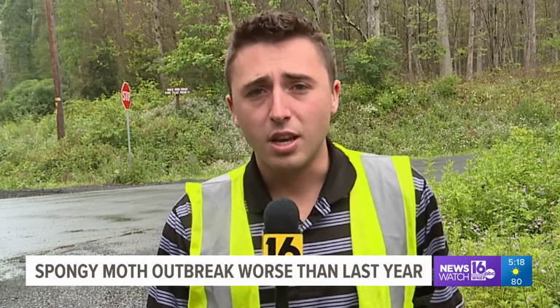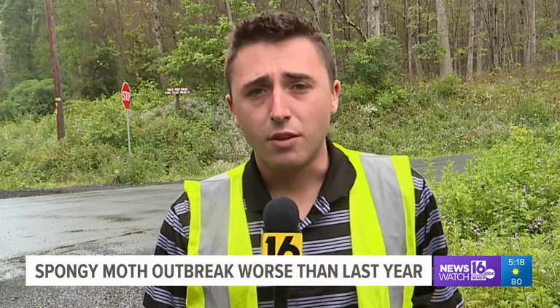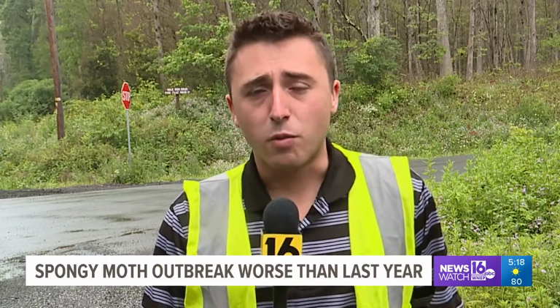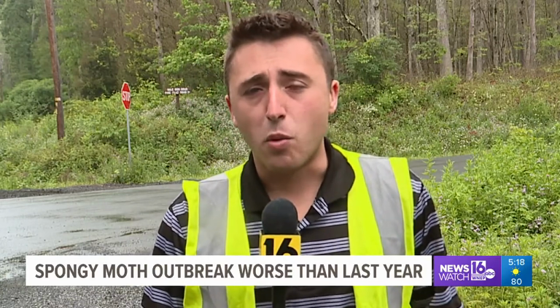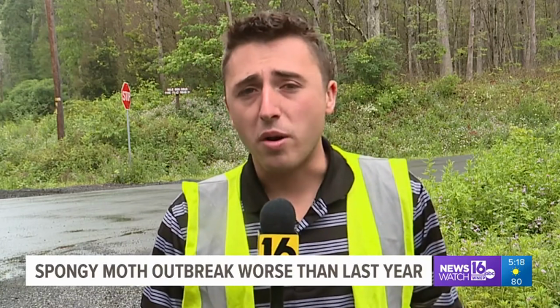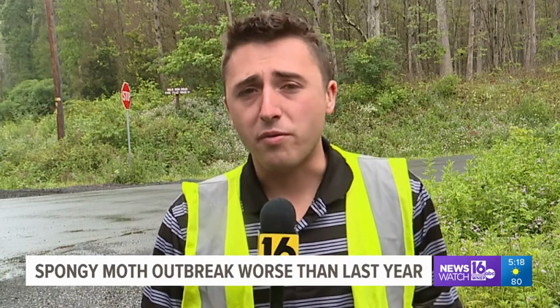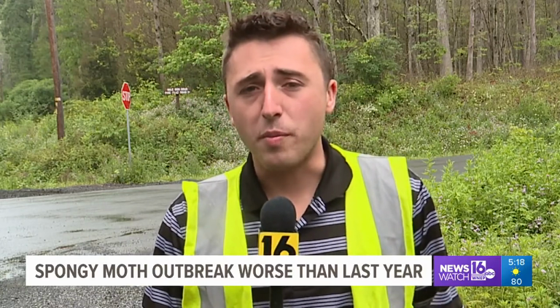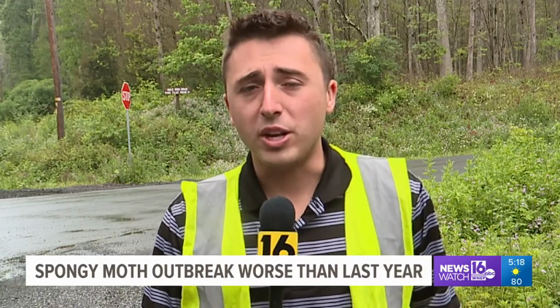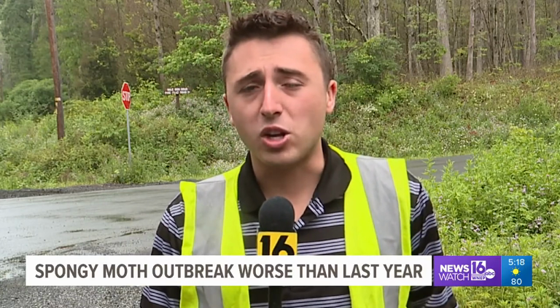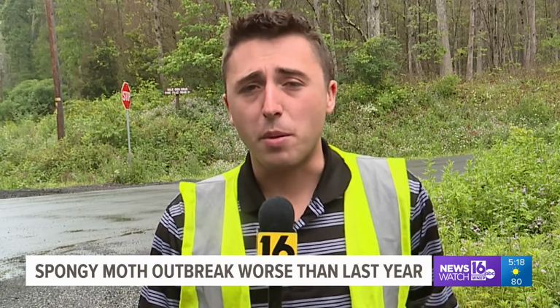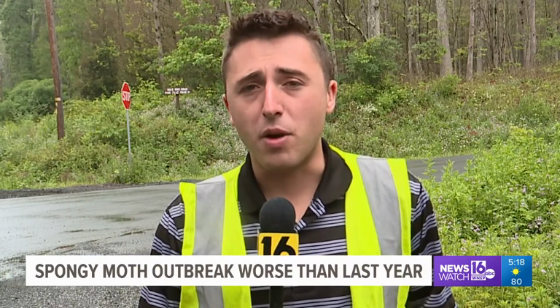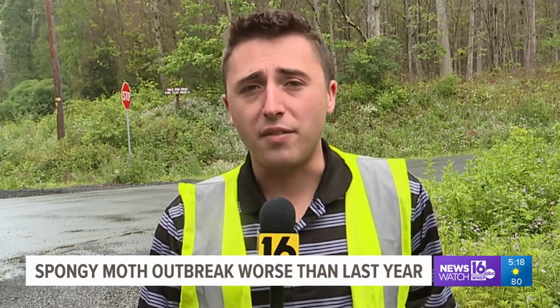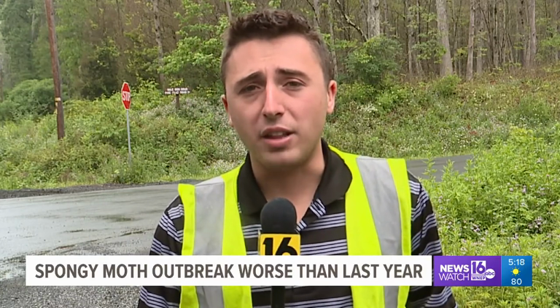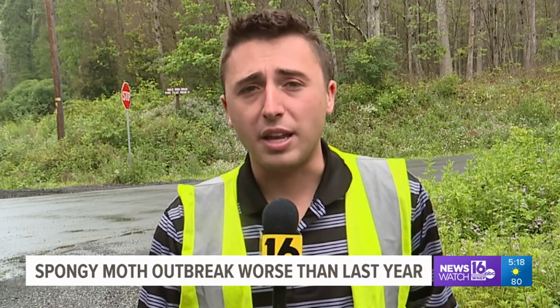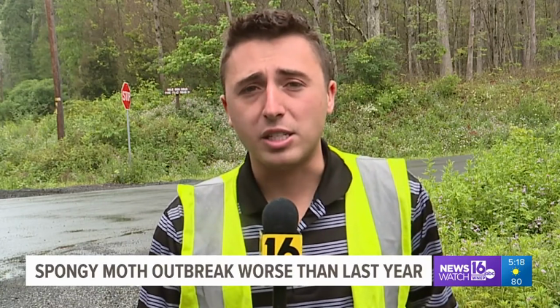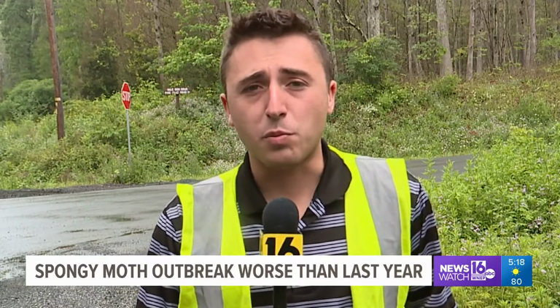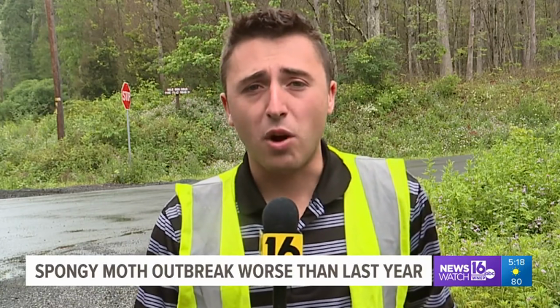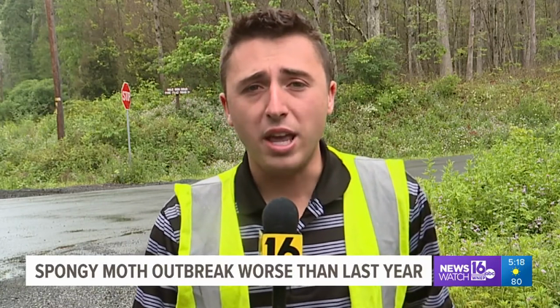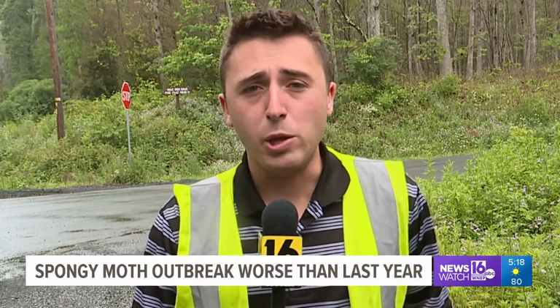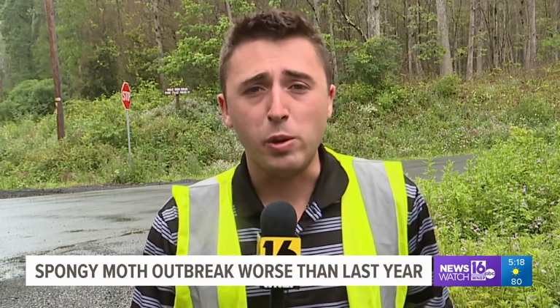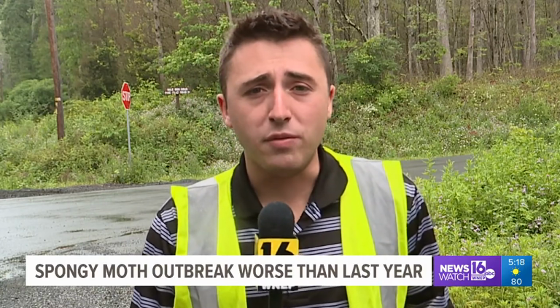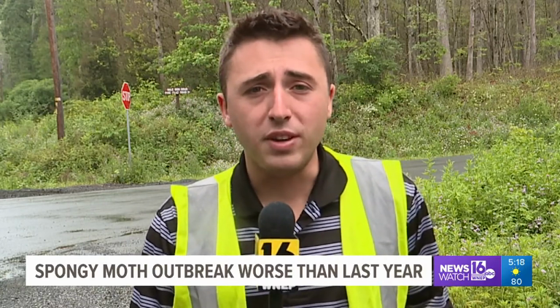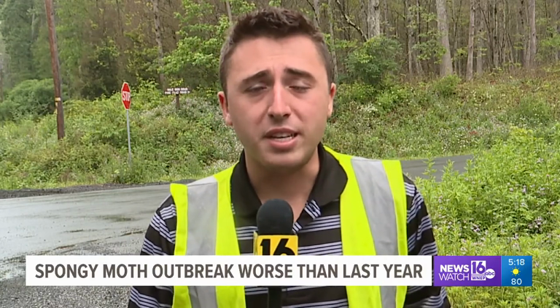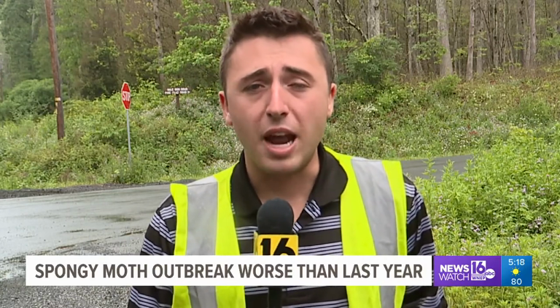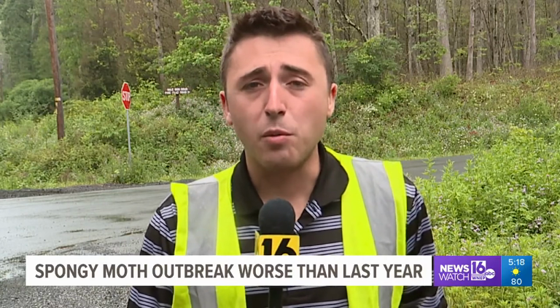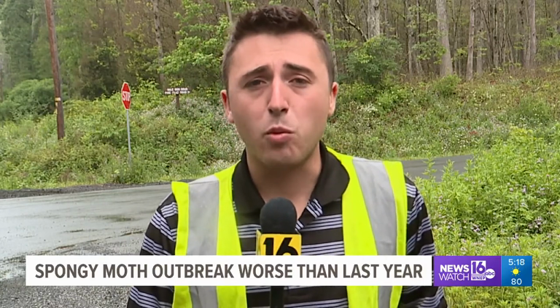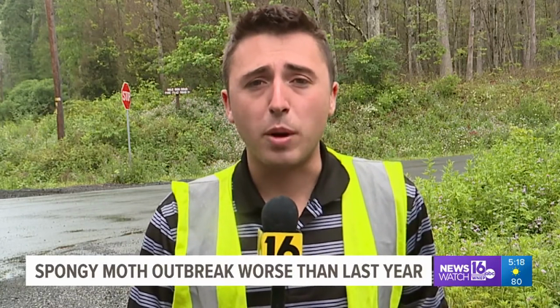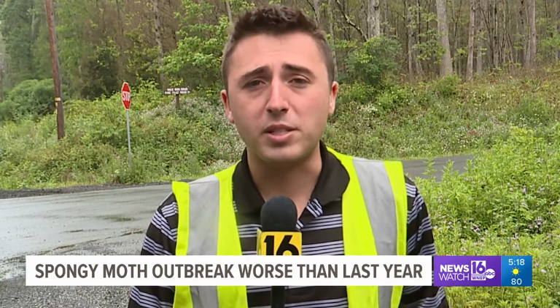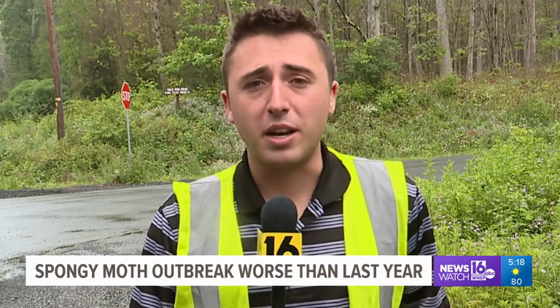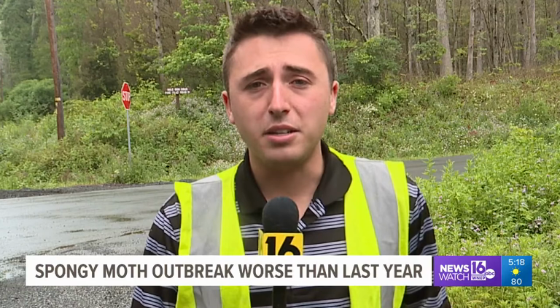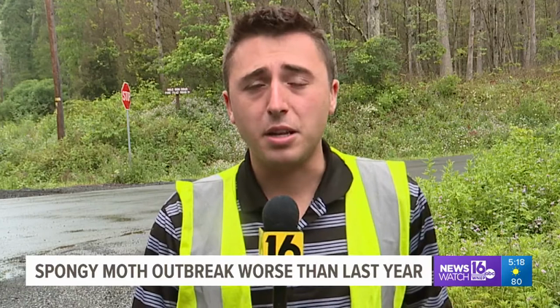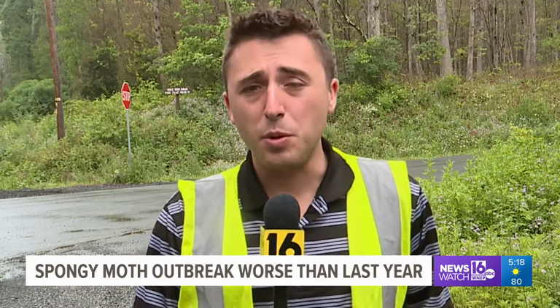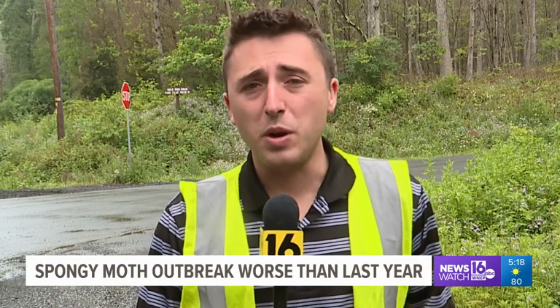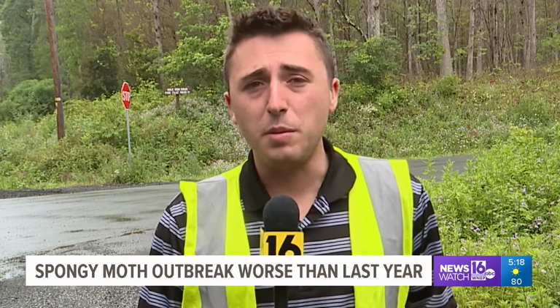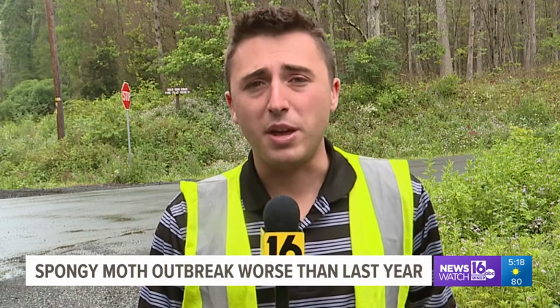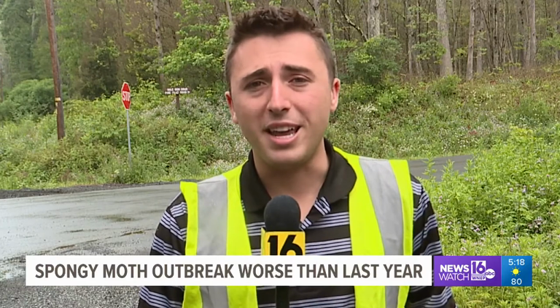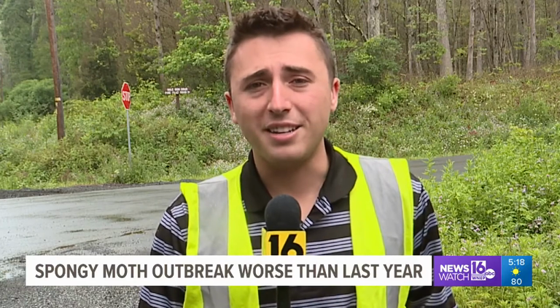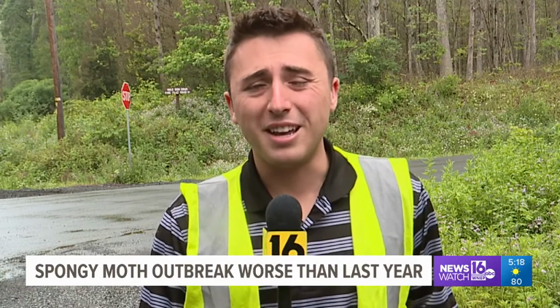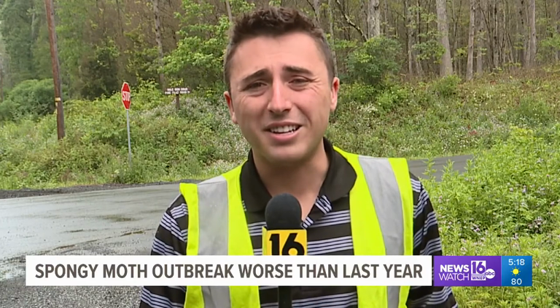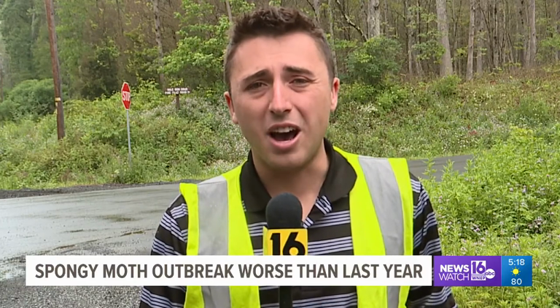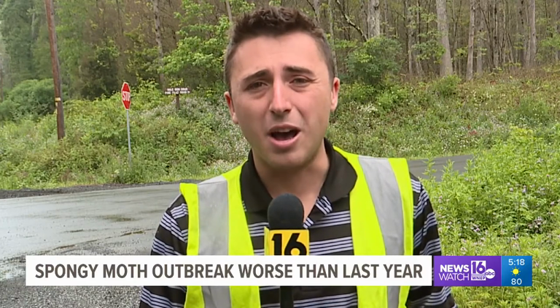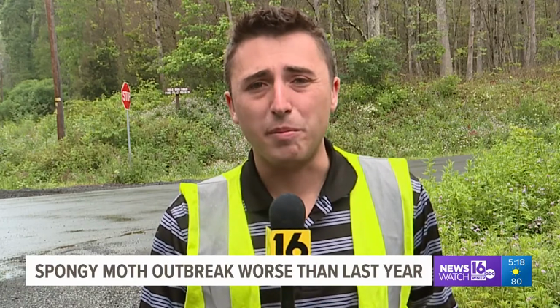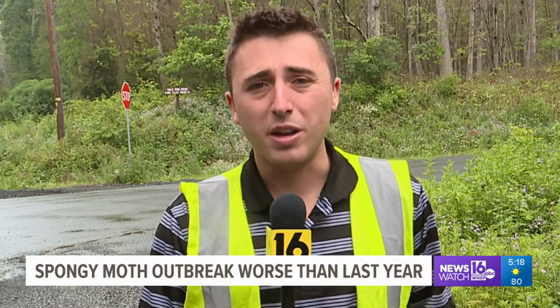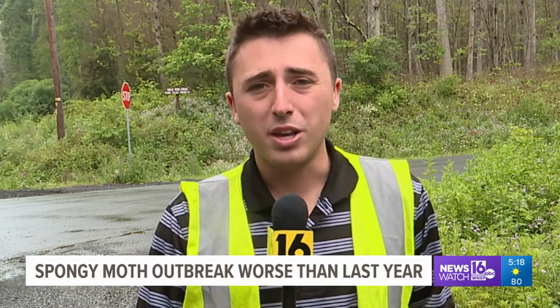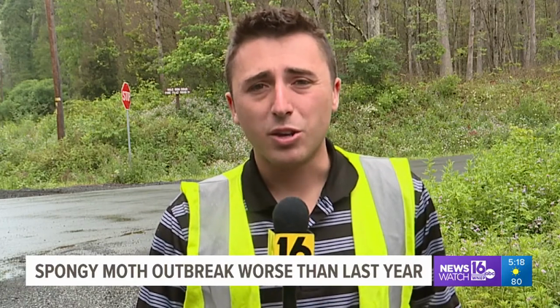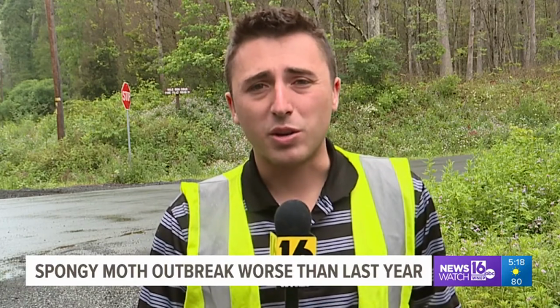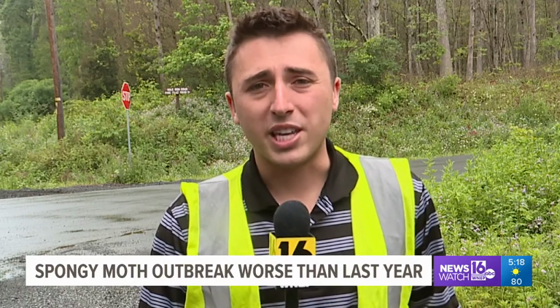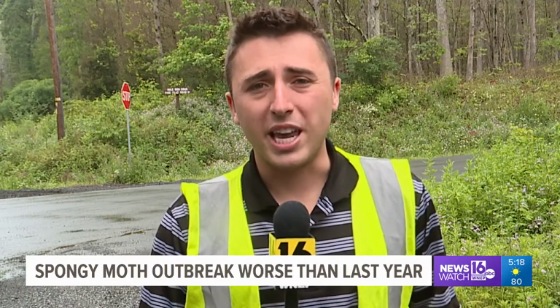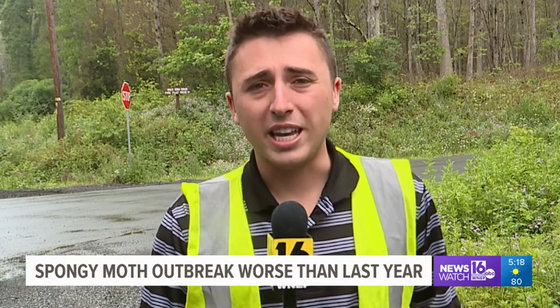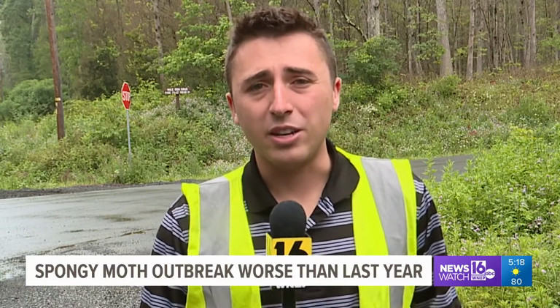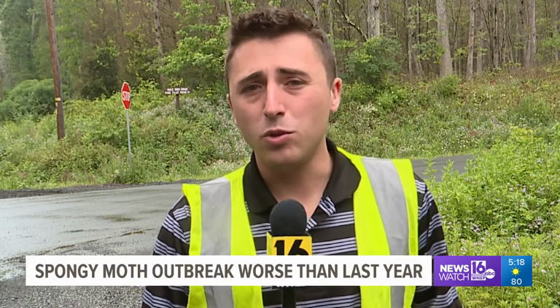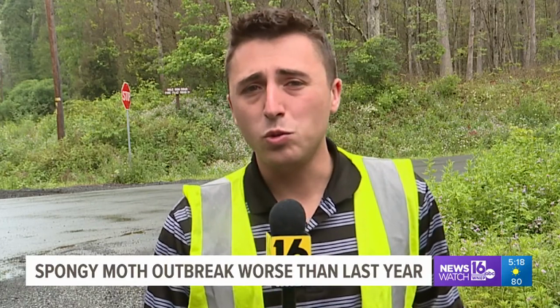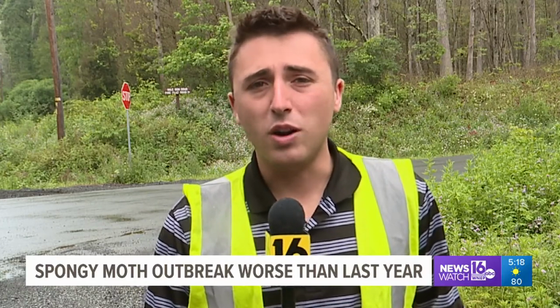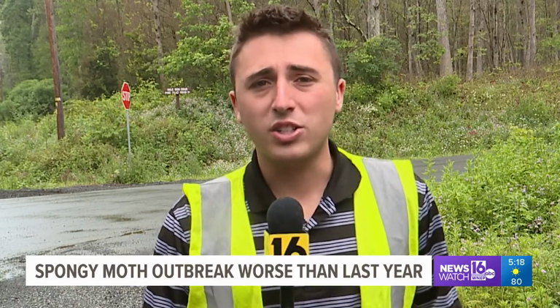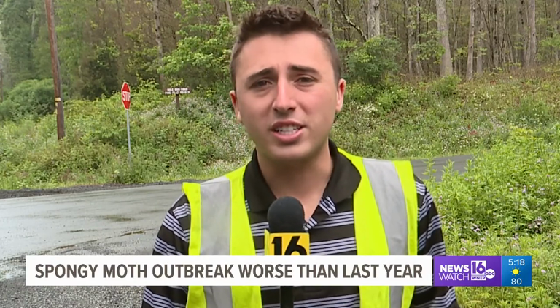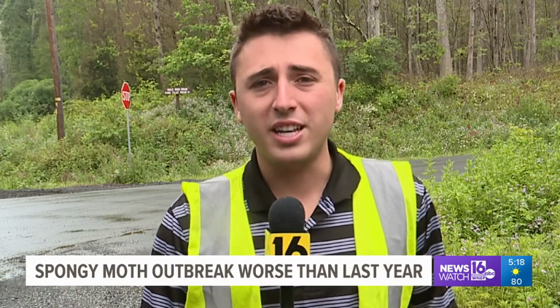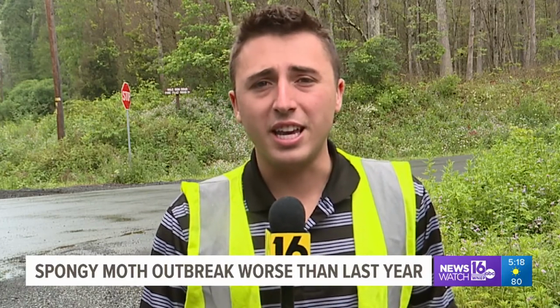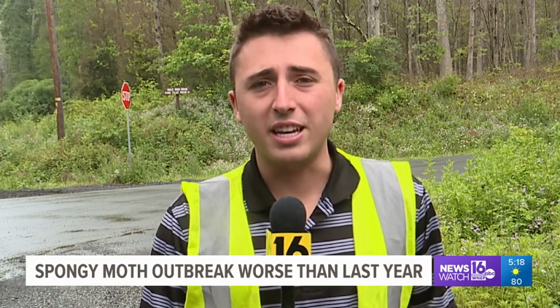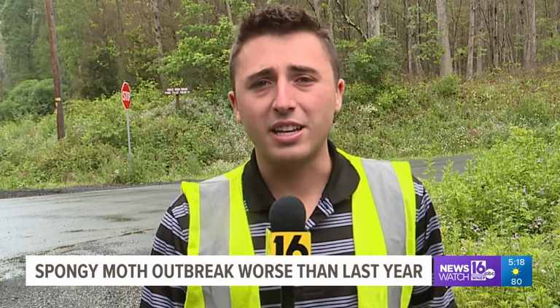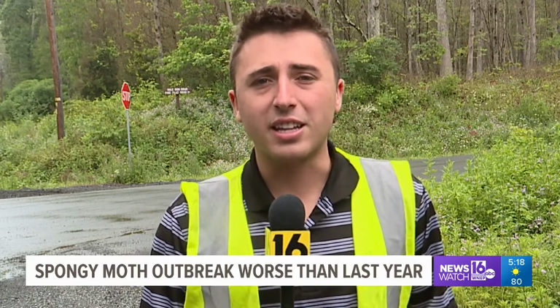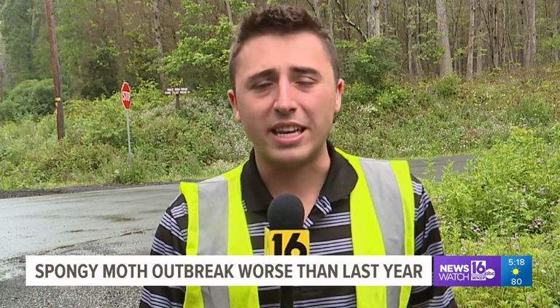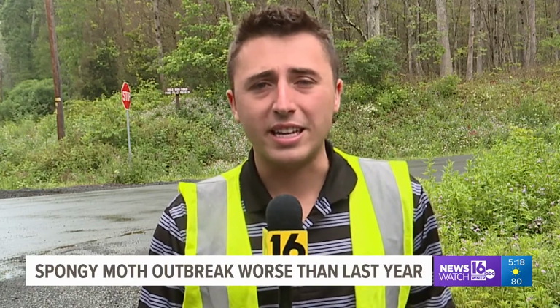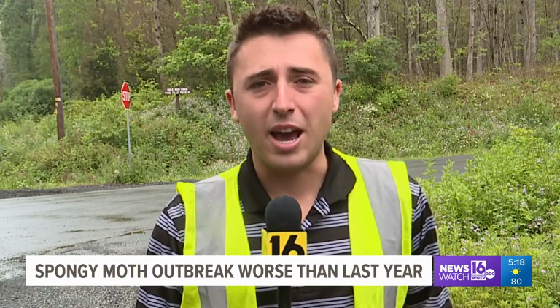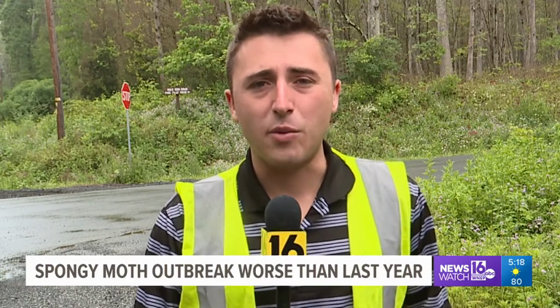For more information on private land spraying, you can visit our website, WNEP.com. Chris Keating, News Watch 16, Clinton County.